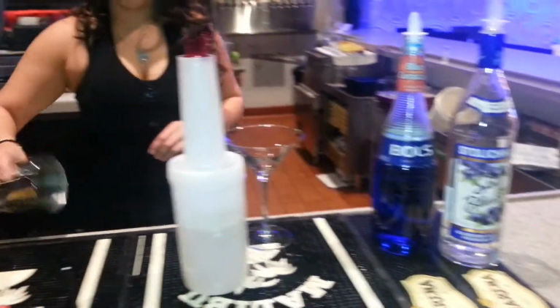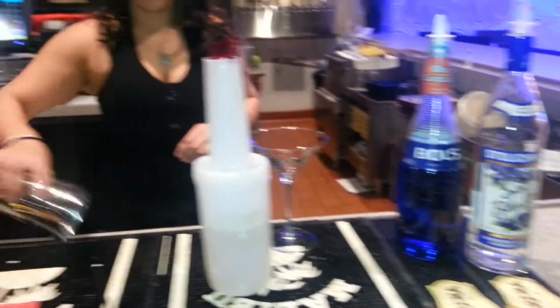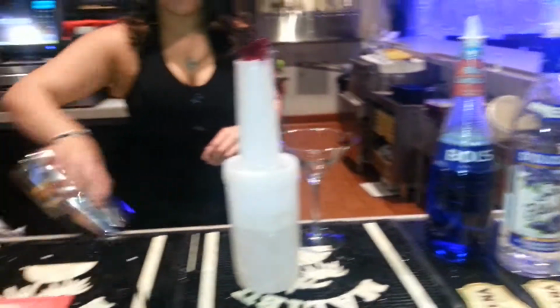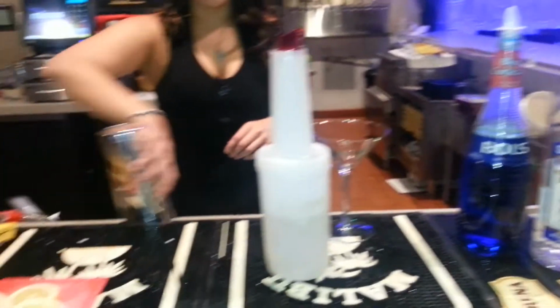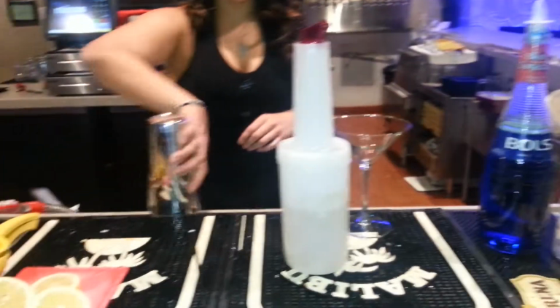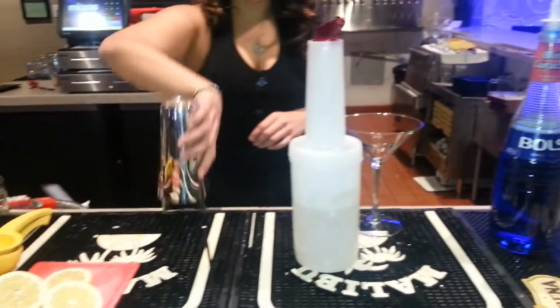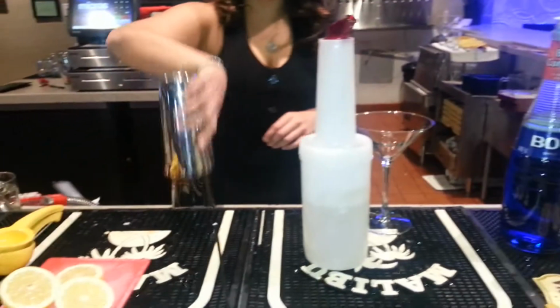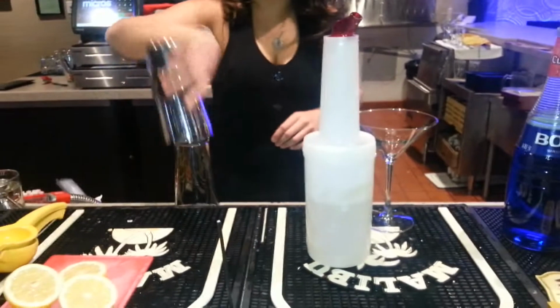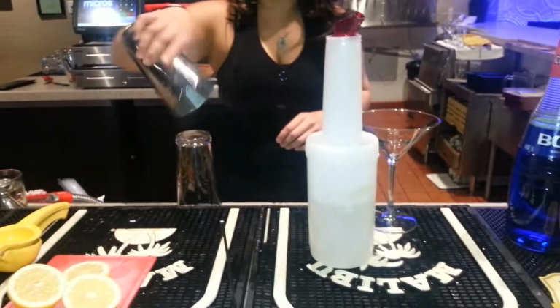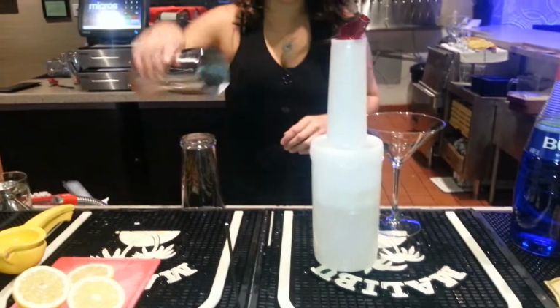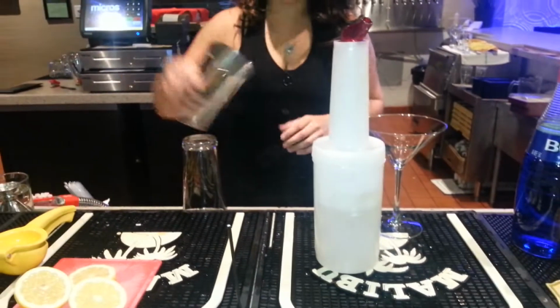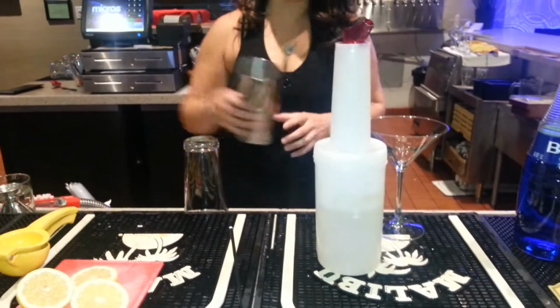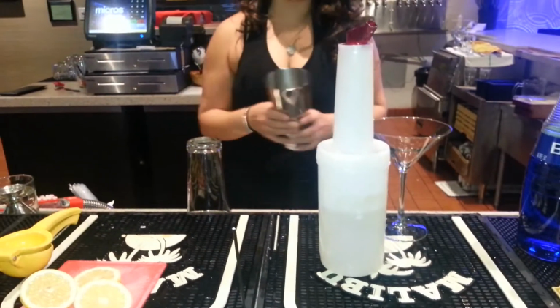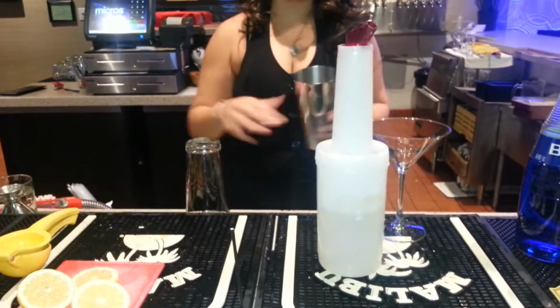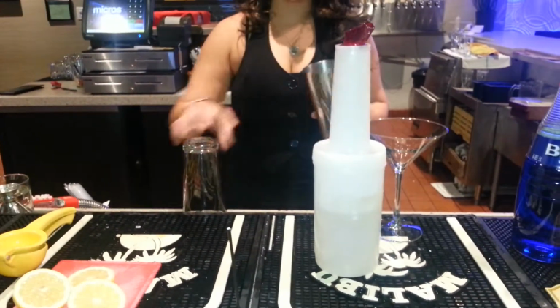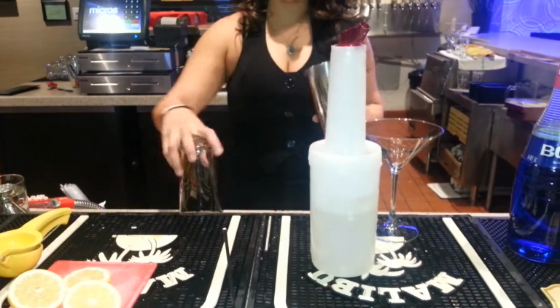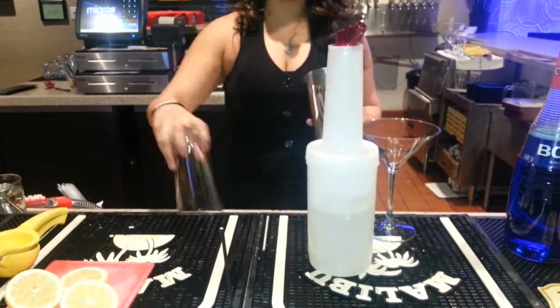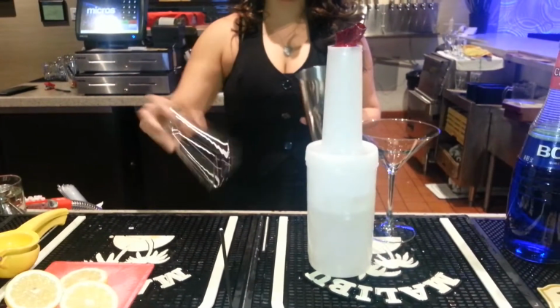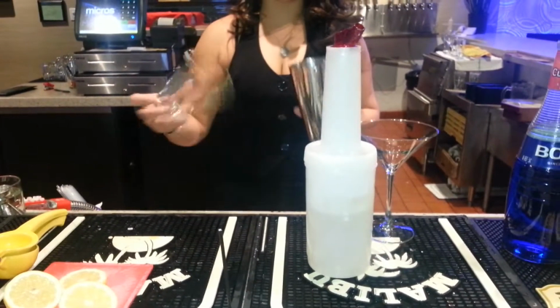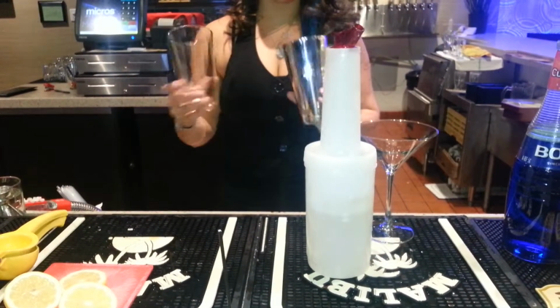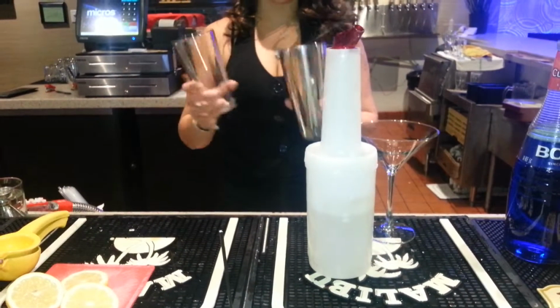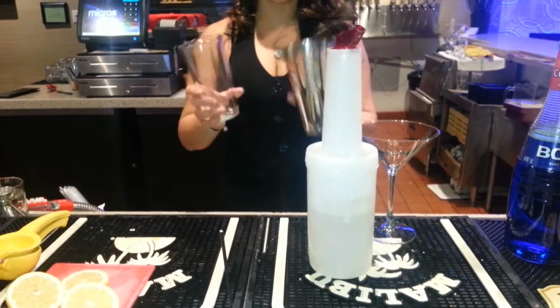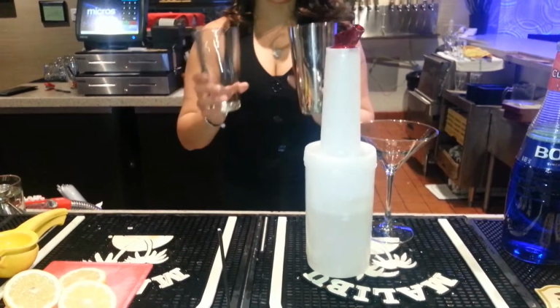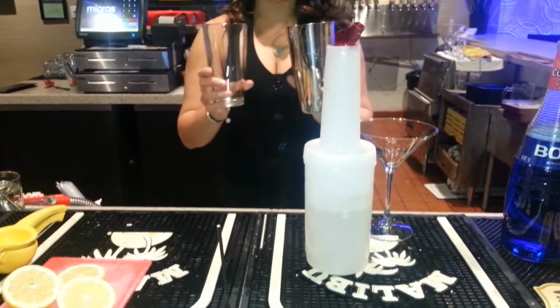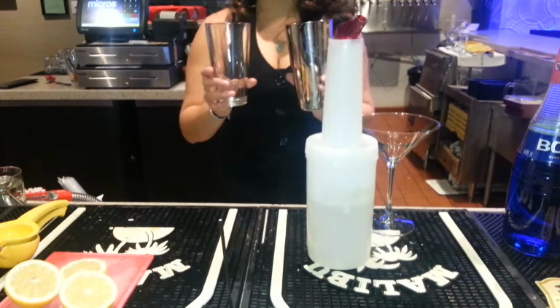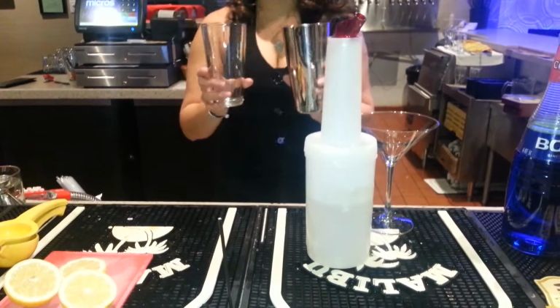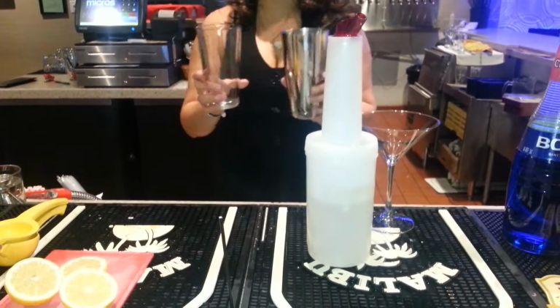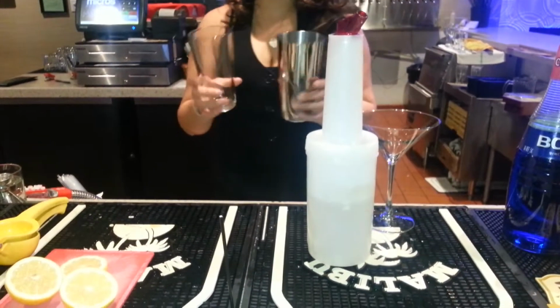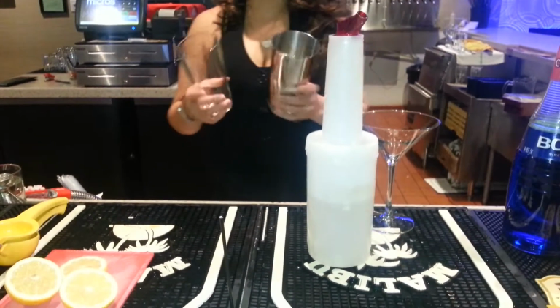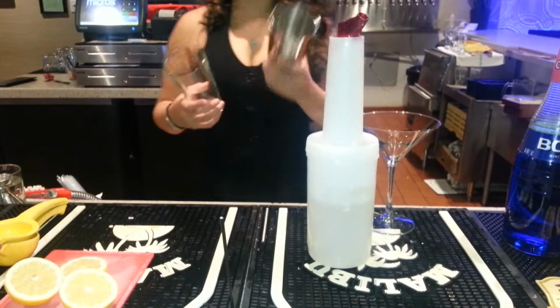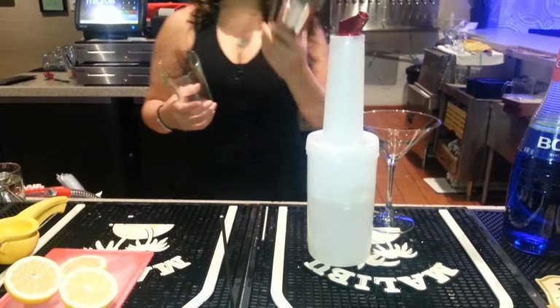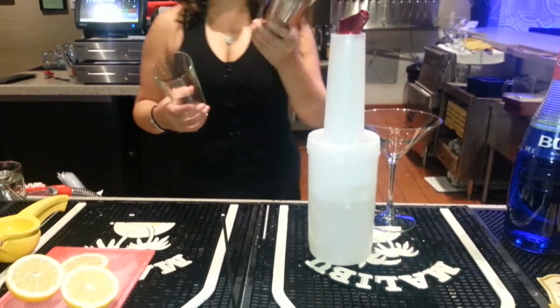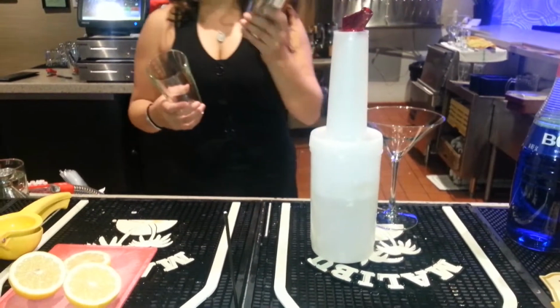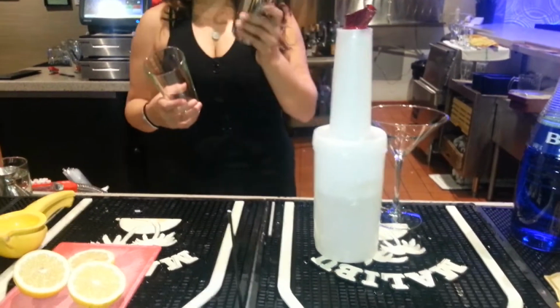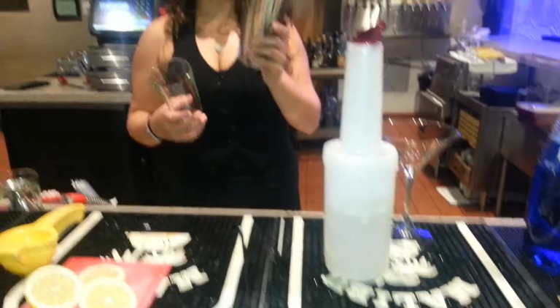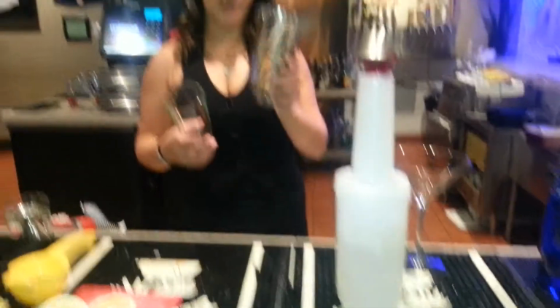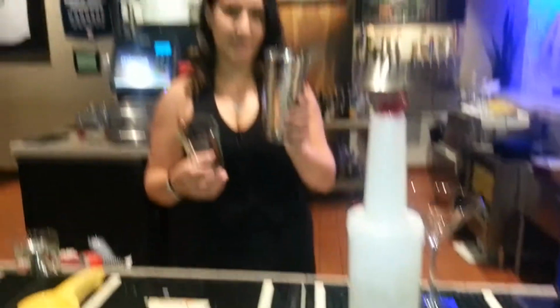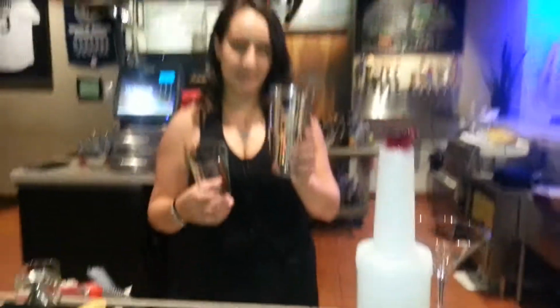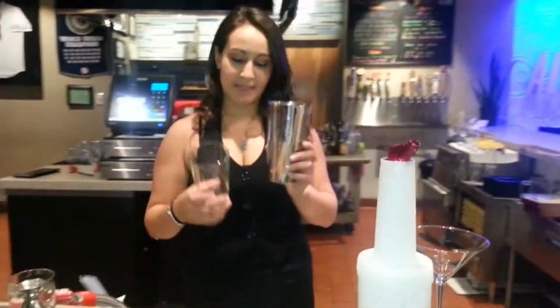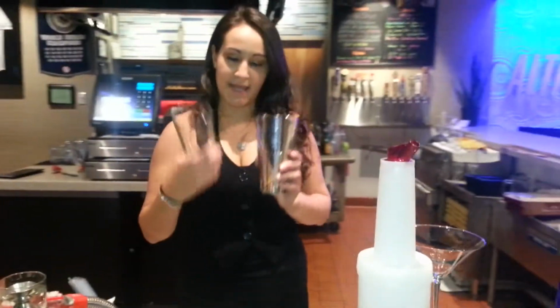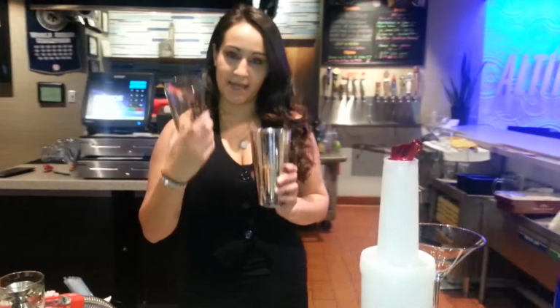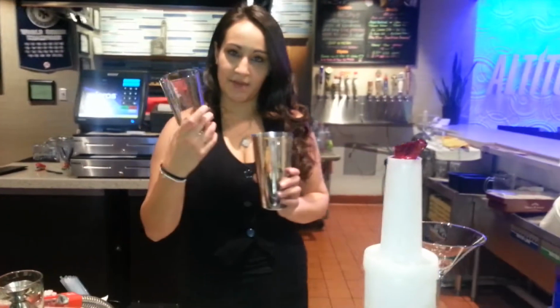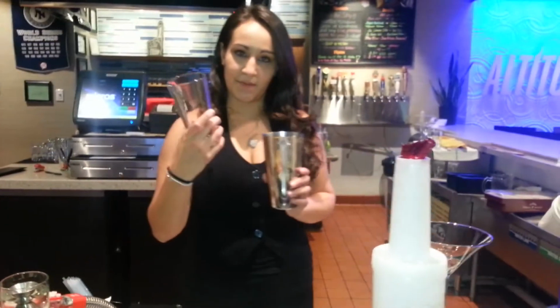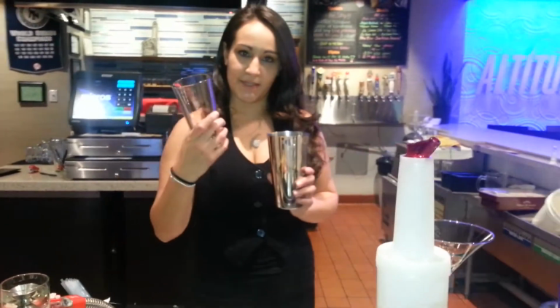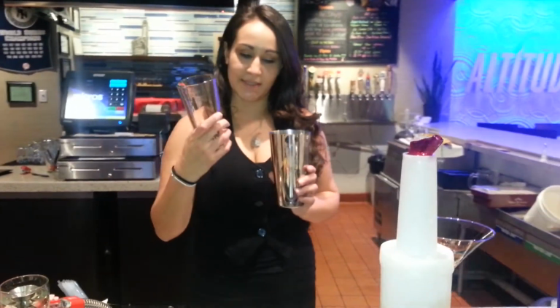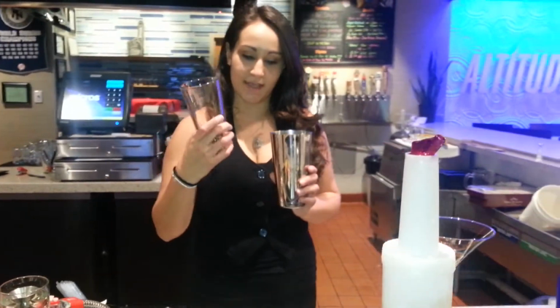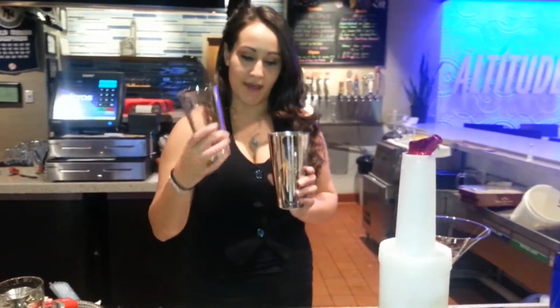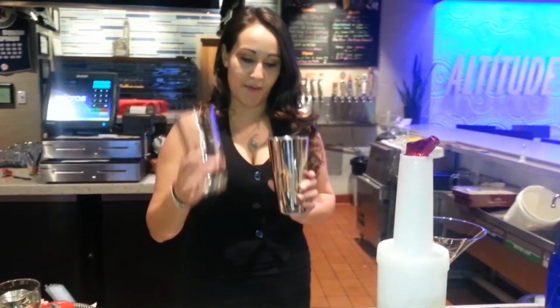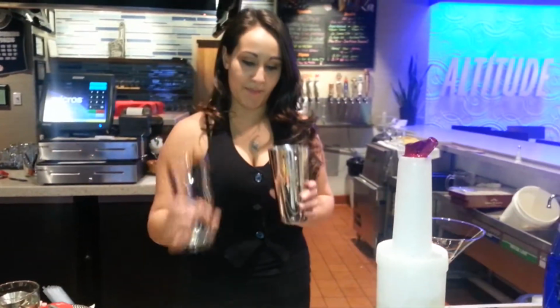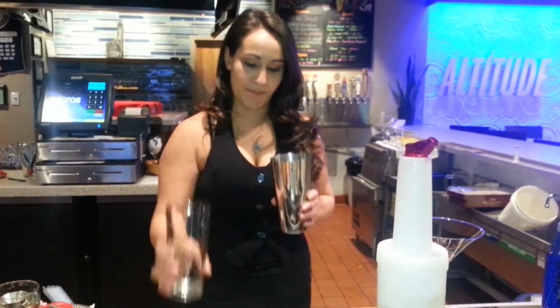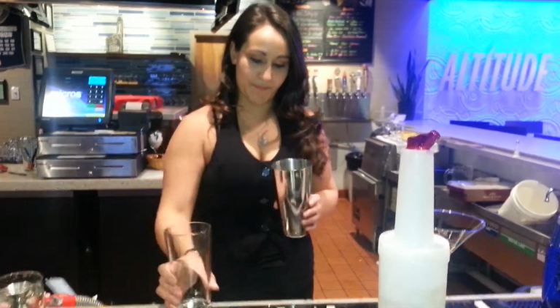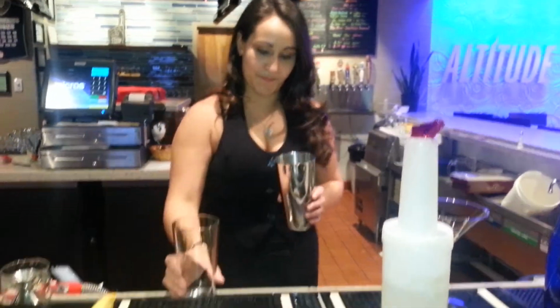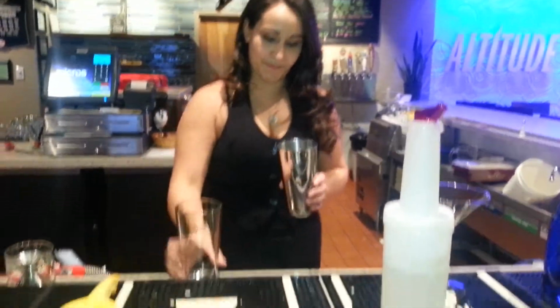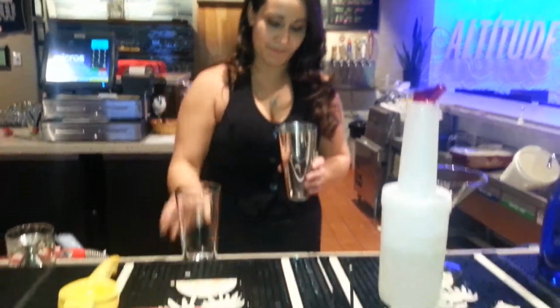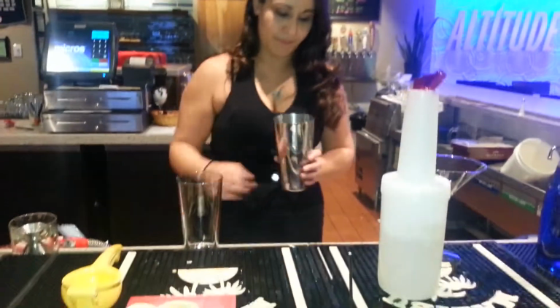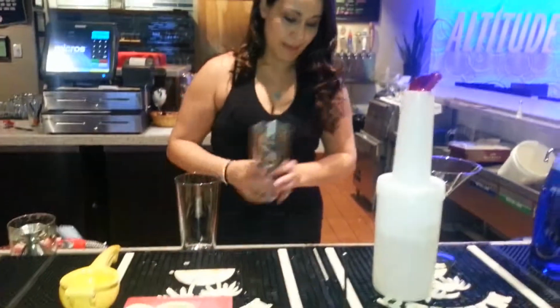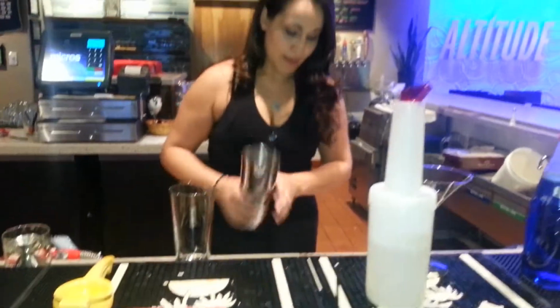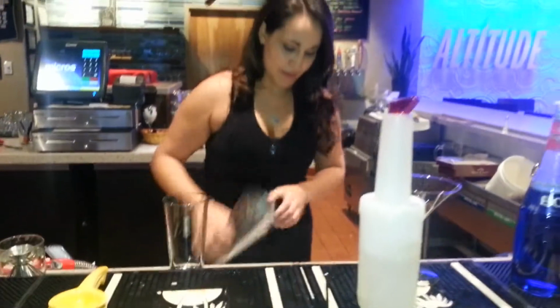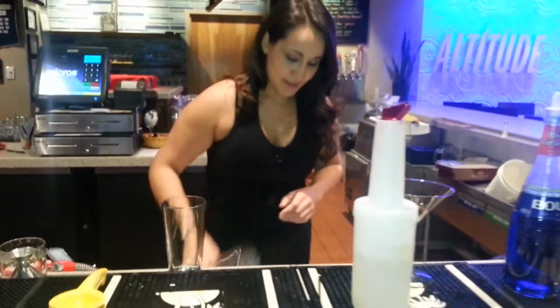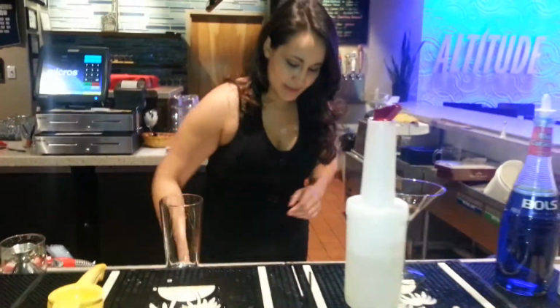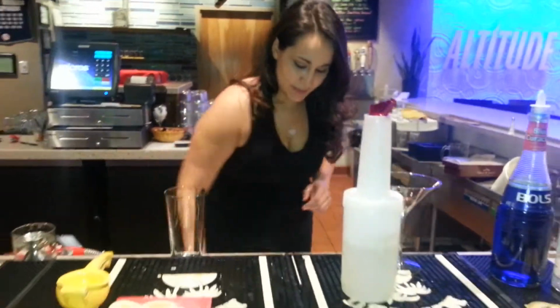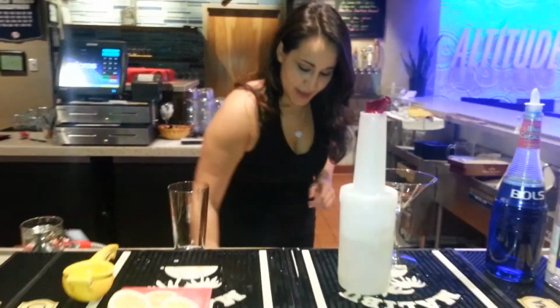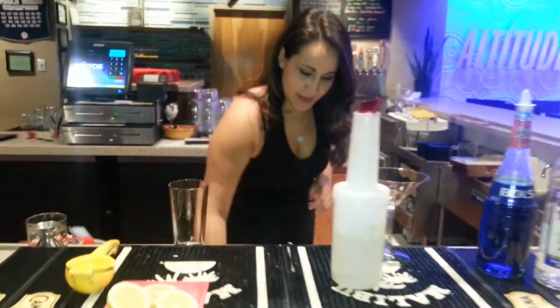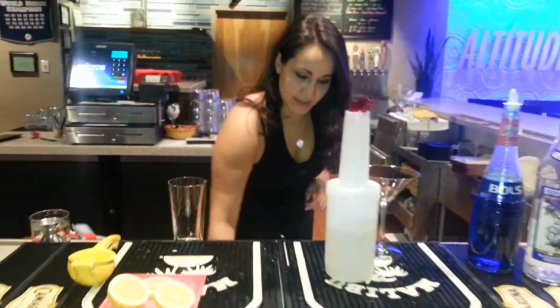First things first, start with your mixing glass, your mixing tin, your mixing cup. Get some ice.